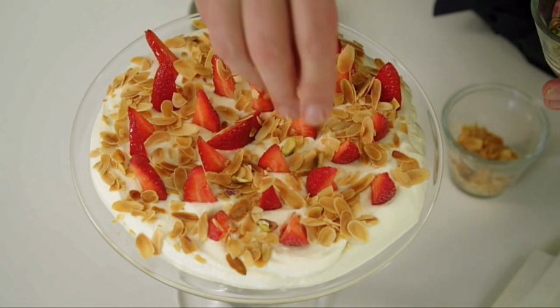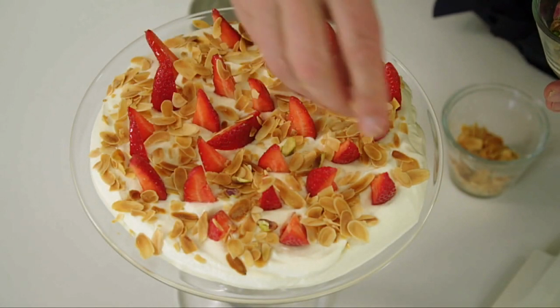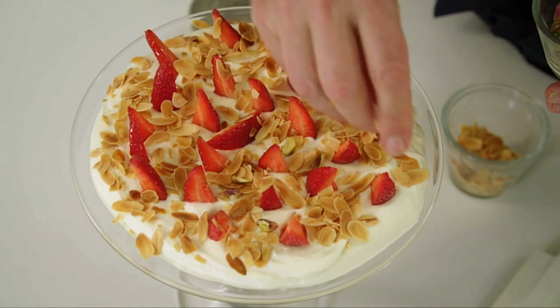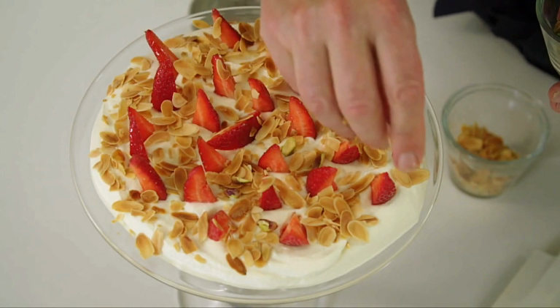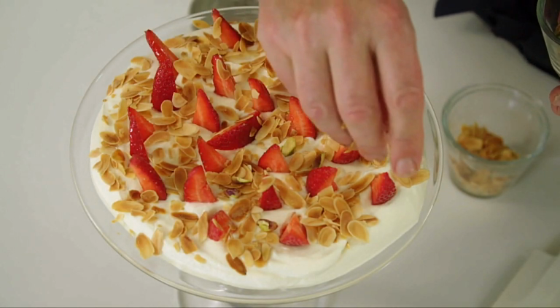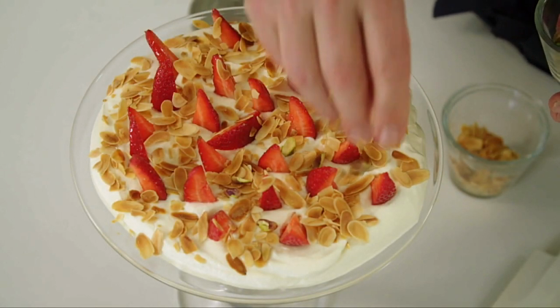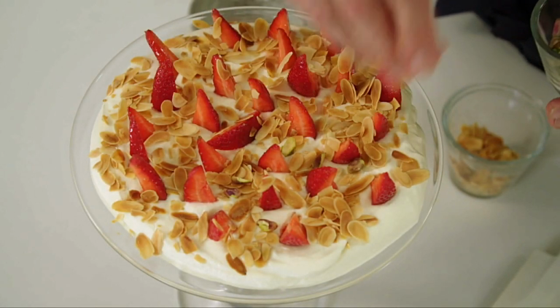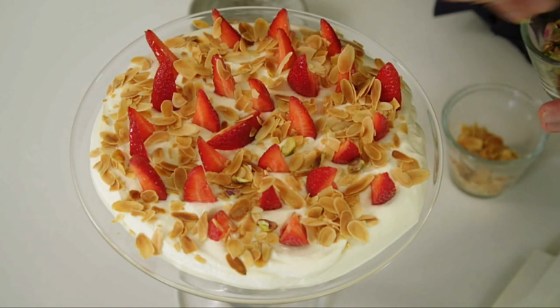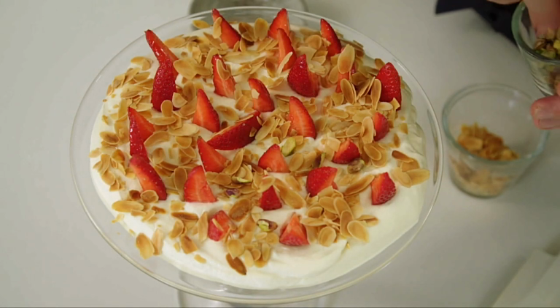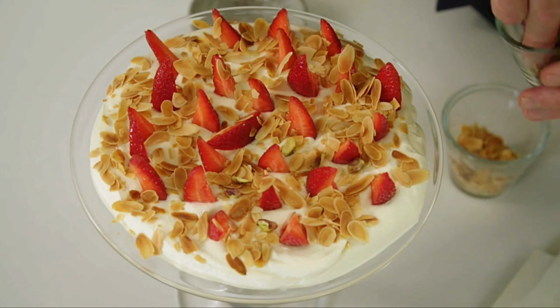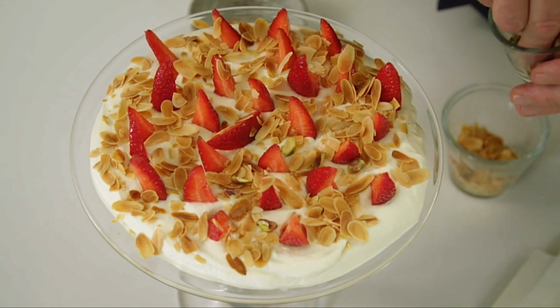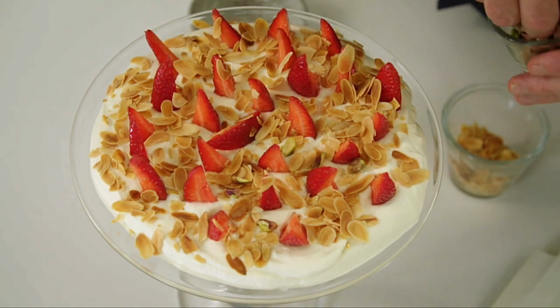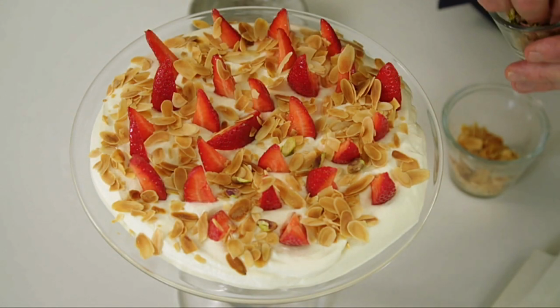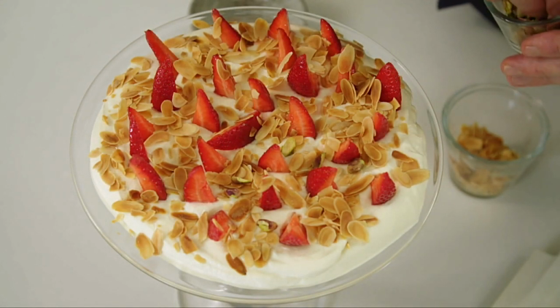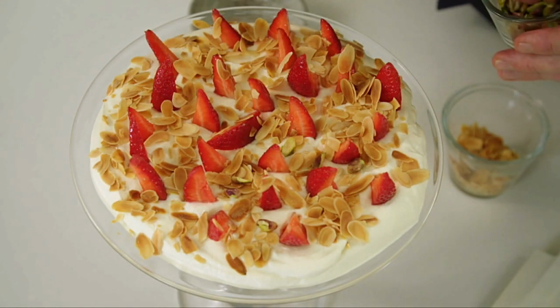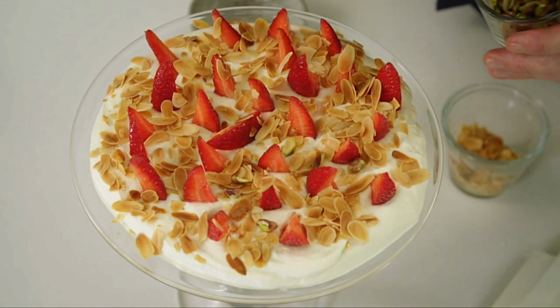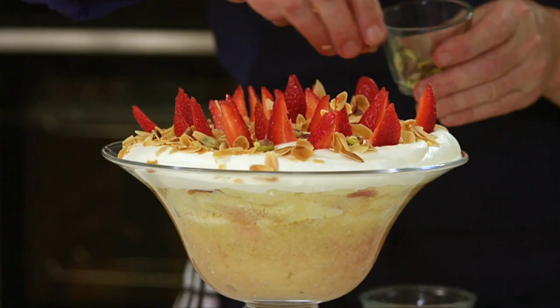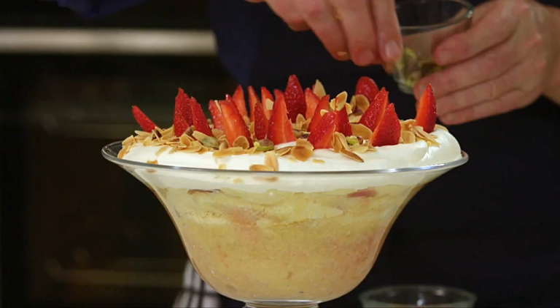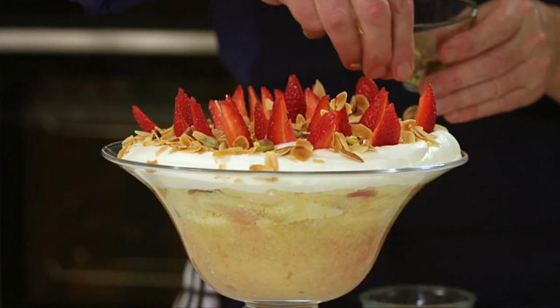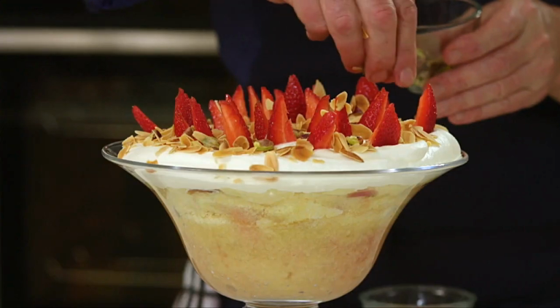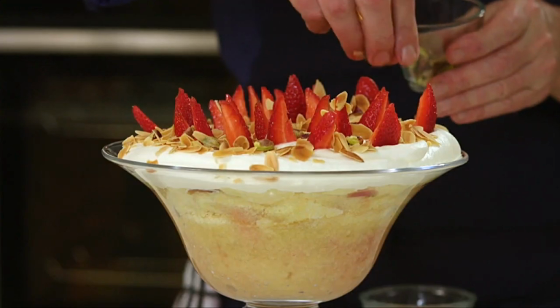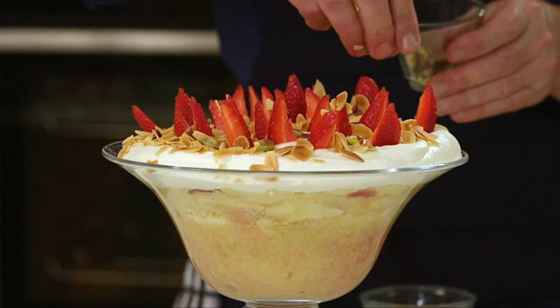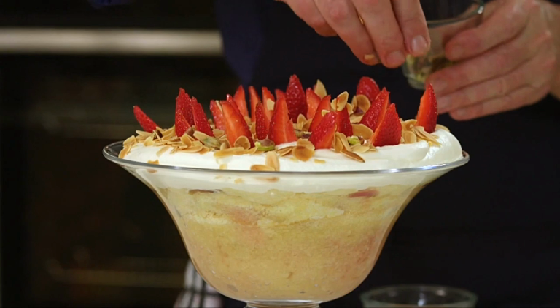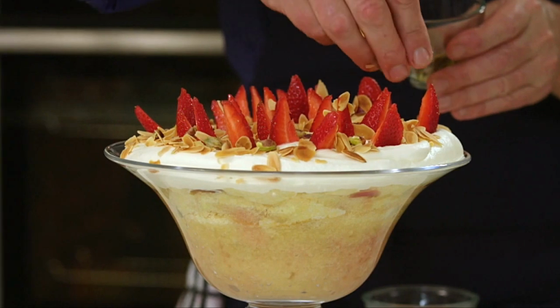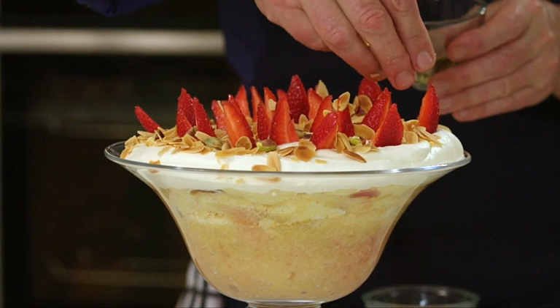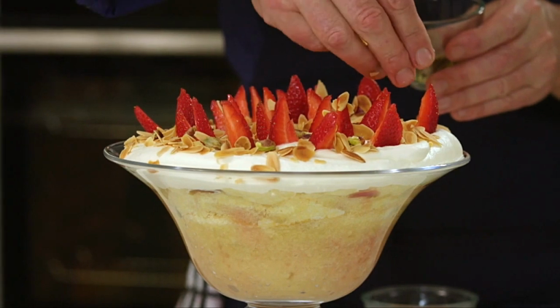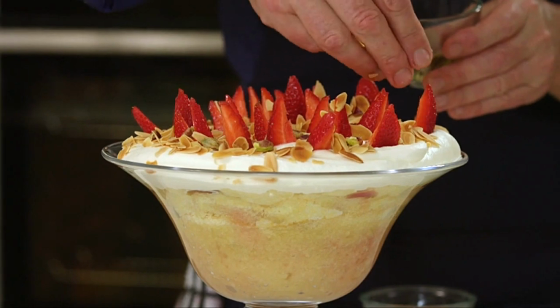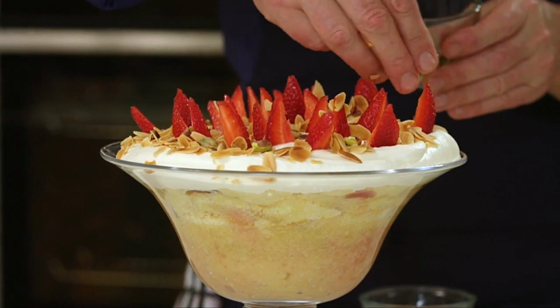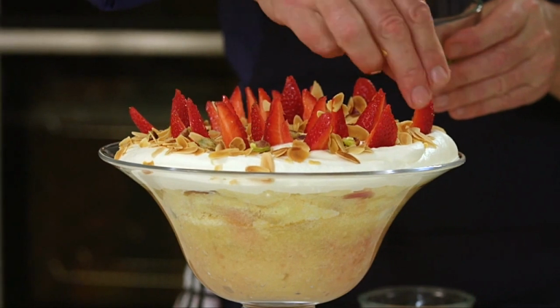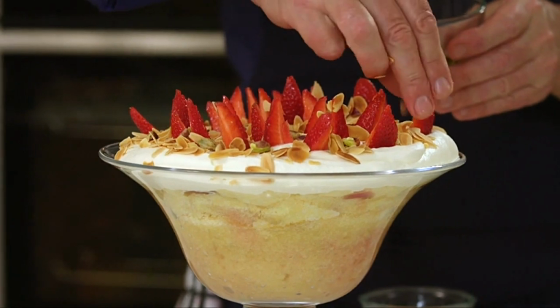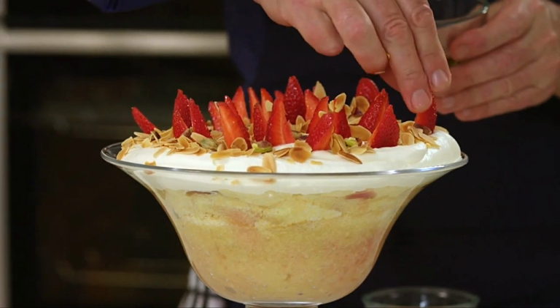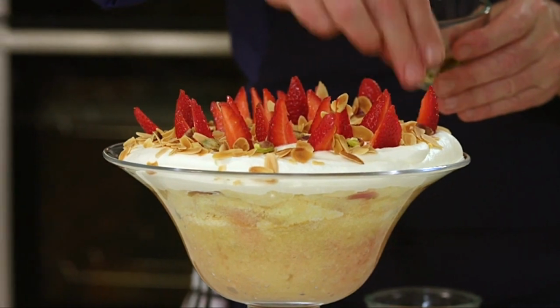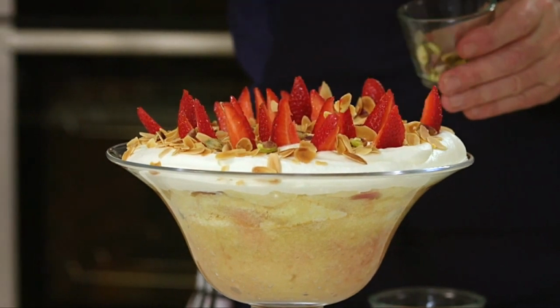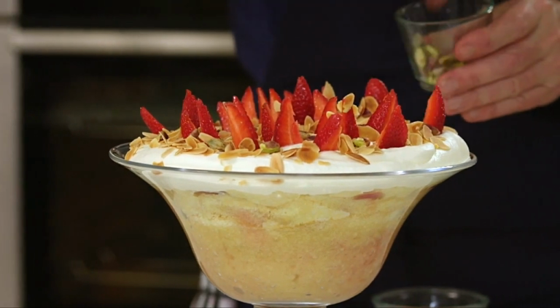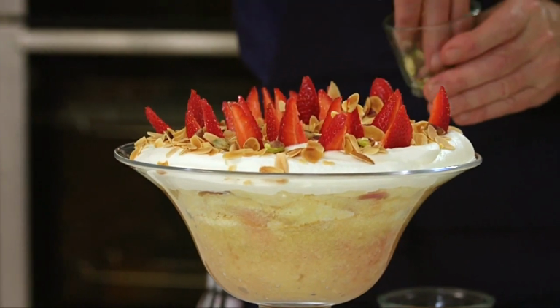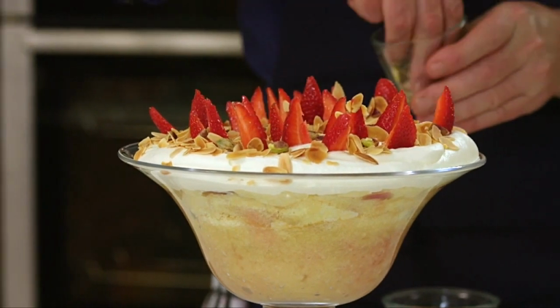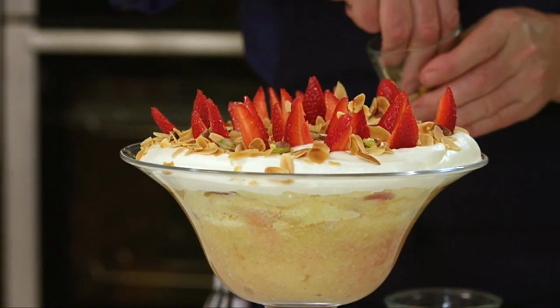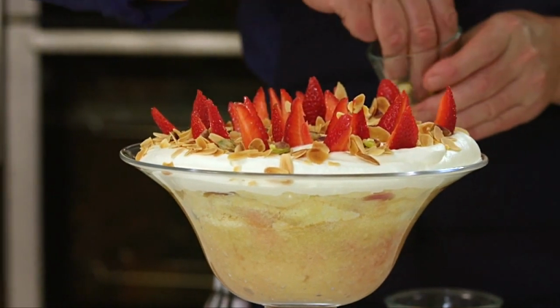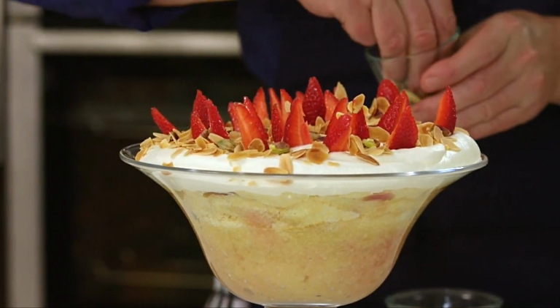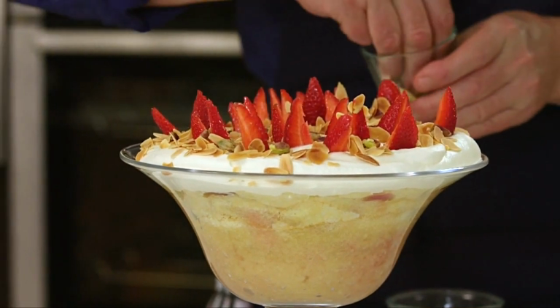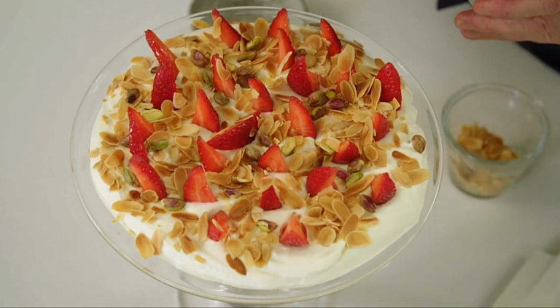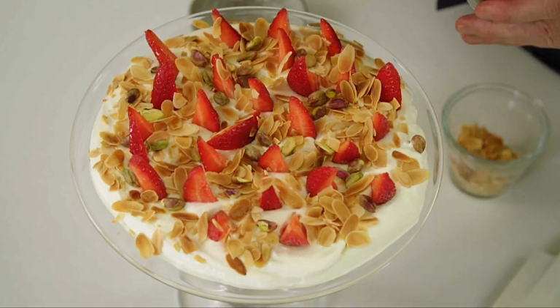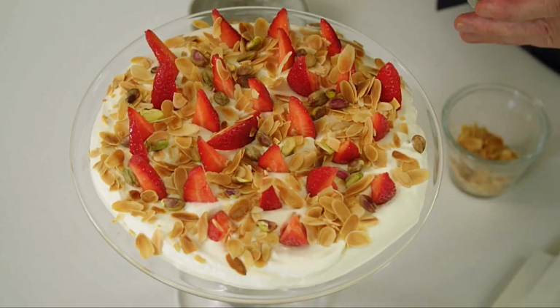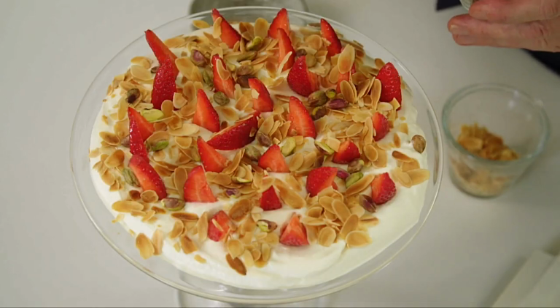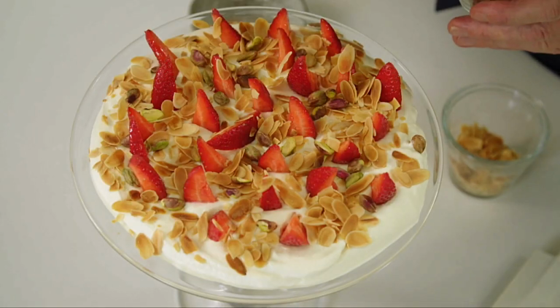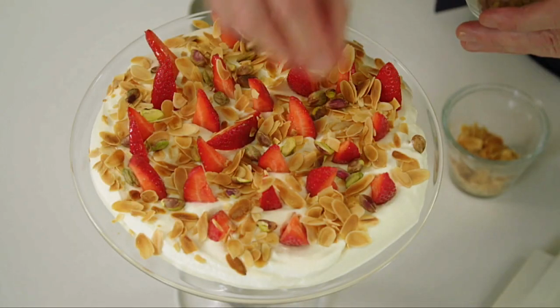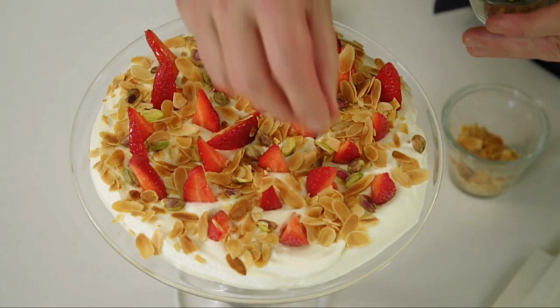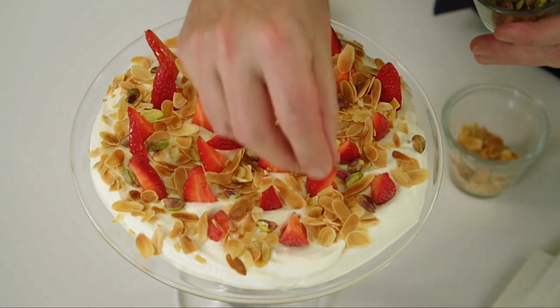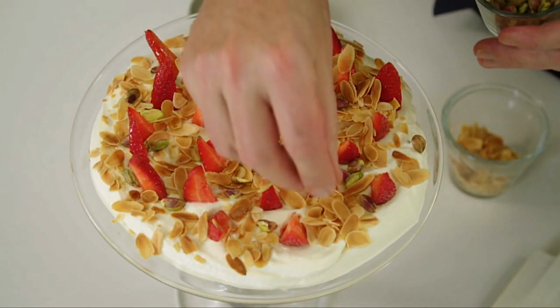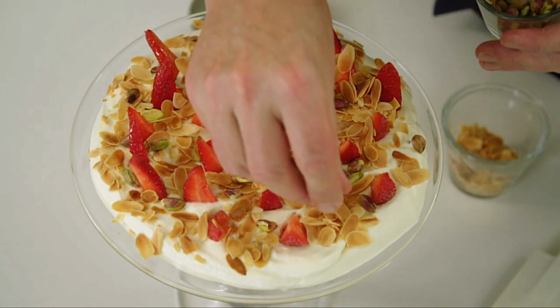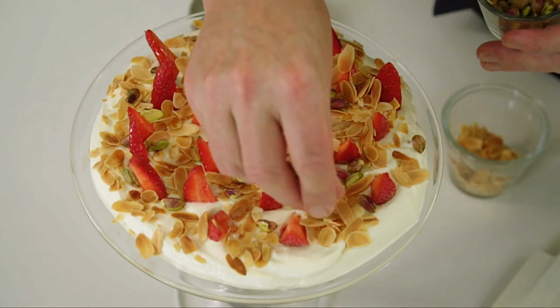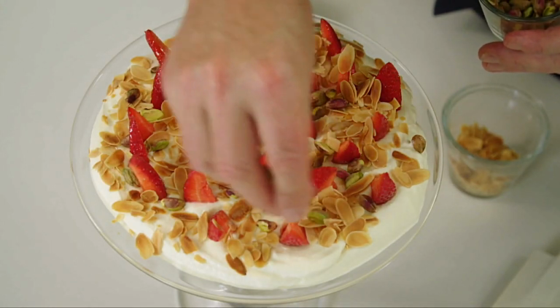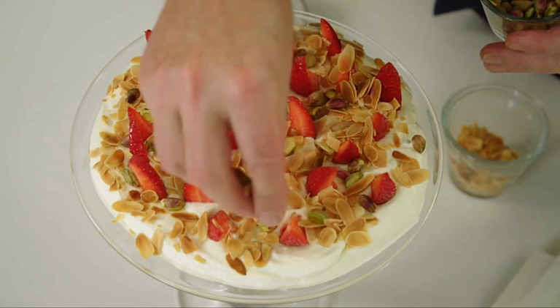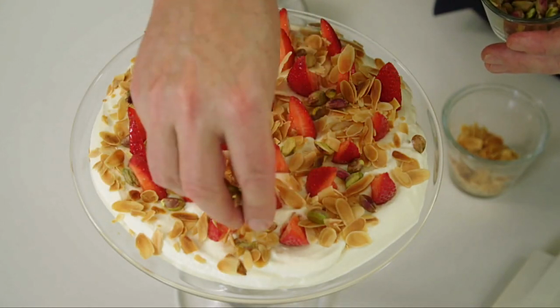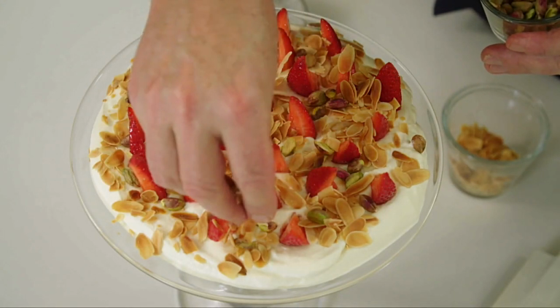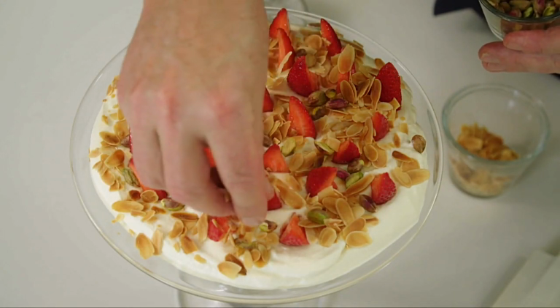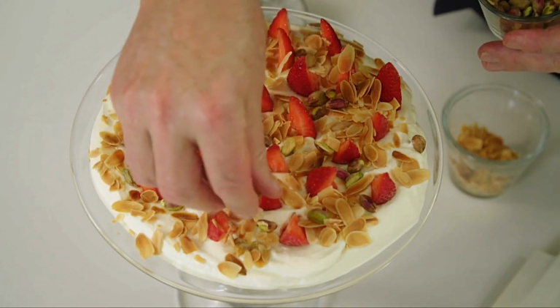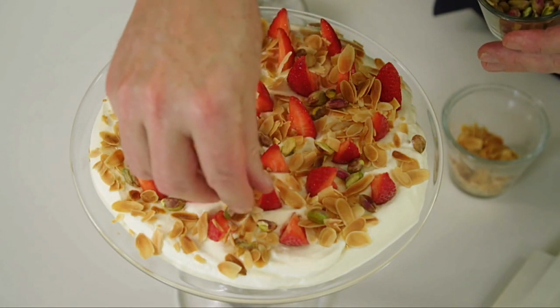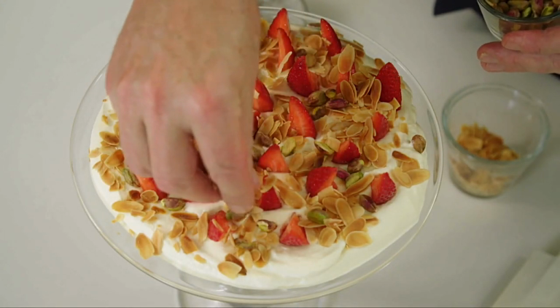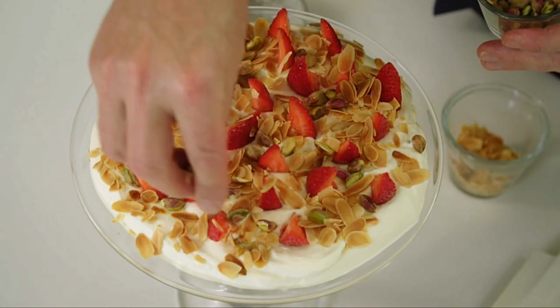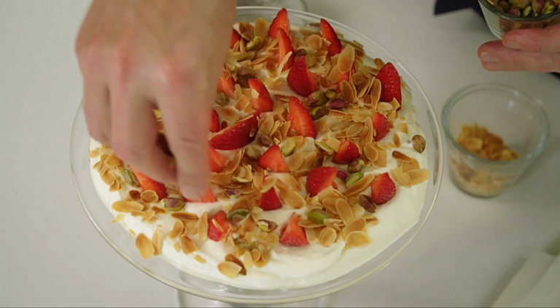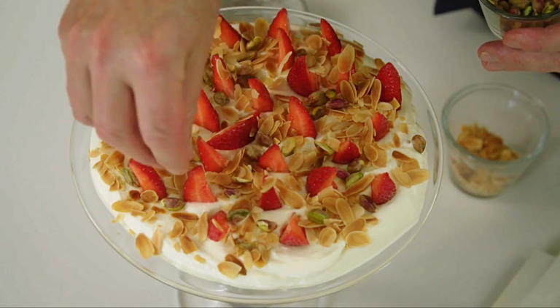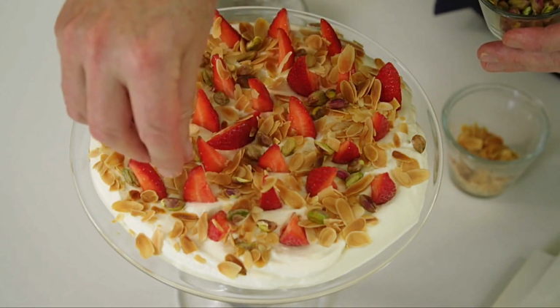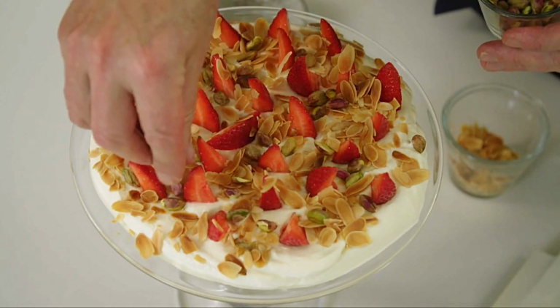When you're serving this, take a good big spoon right down to the bottom of the bowl, so you're serving your guests, your family, your friends a good proportion of everything that's there.